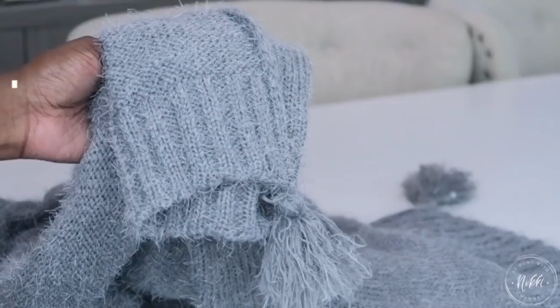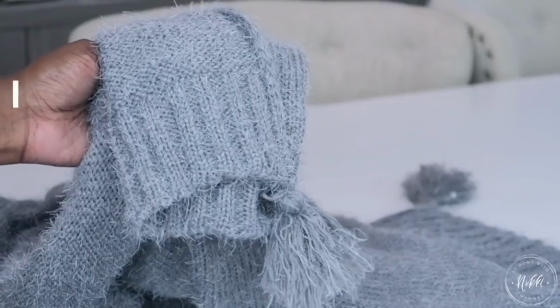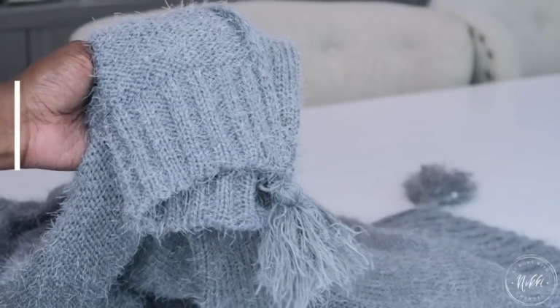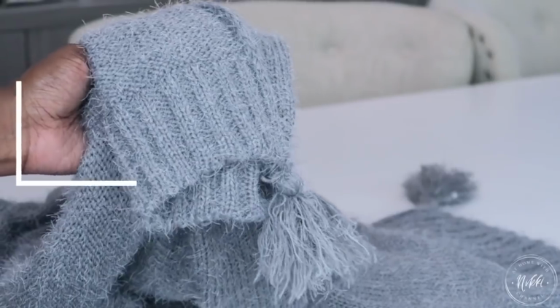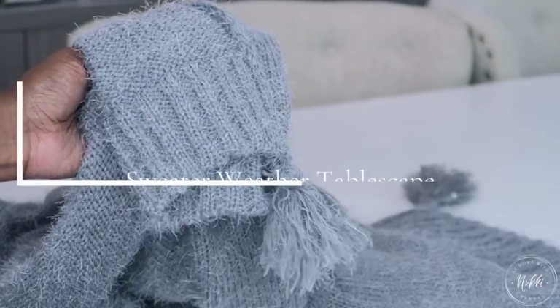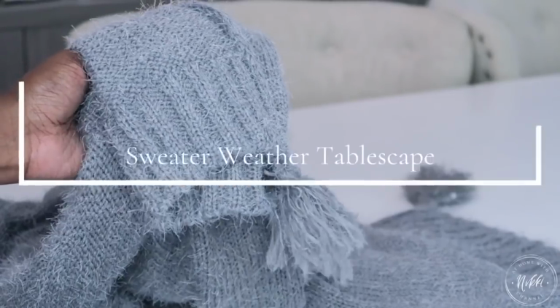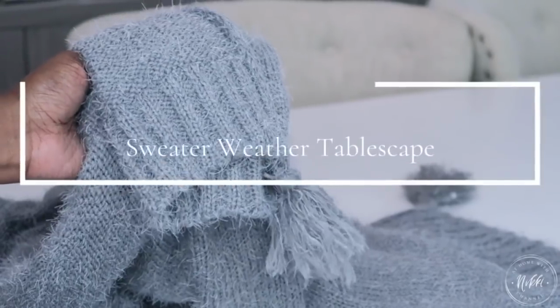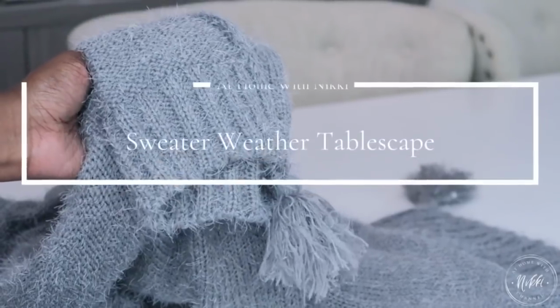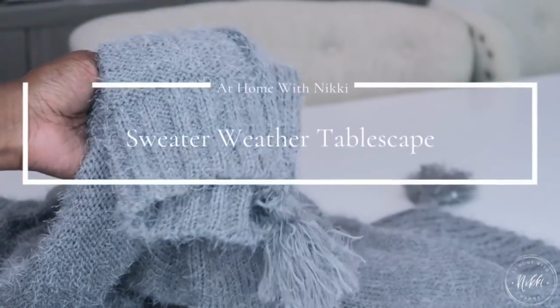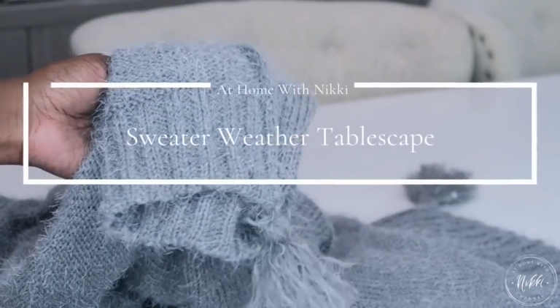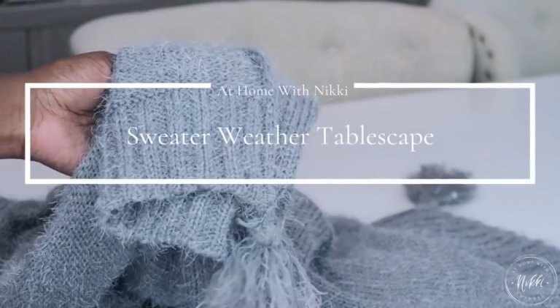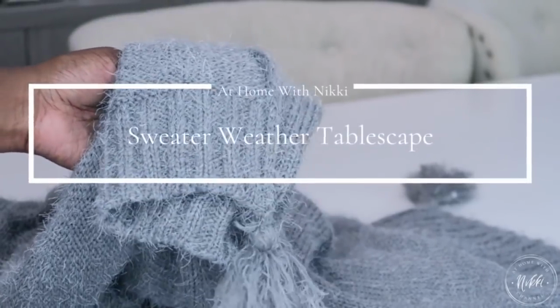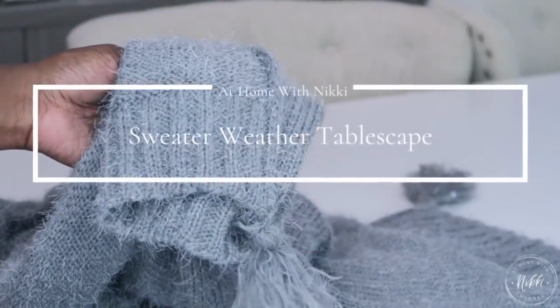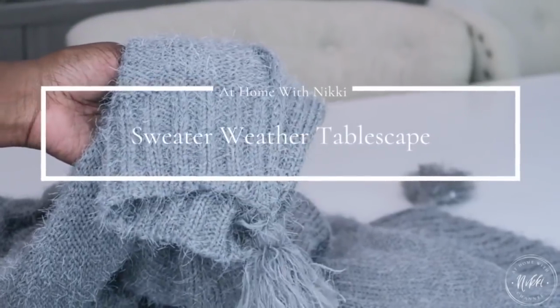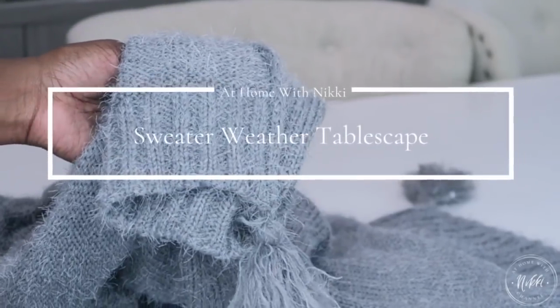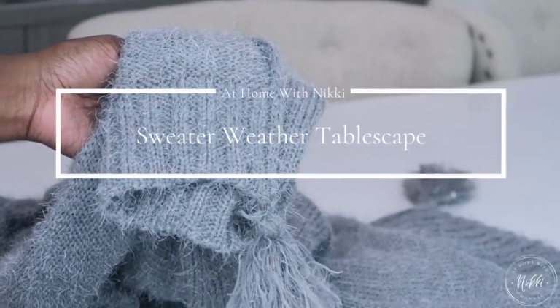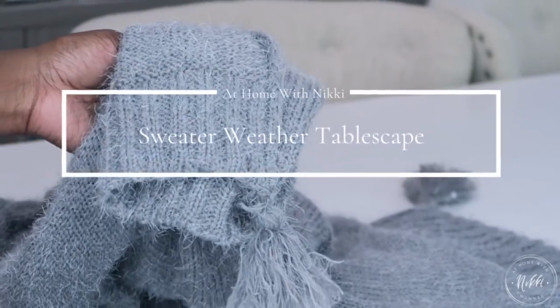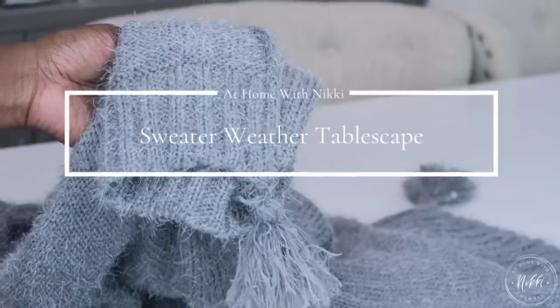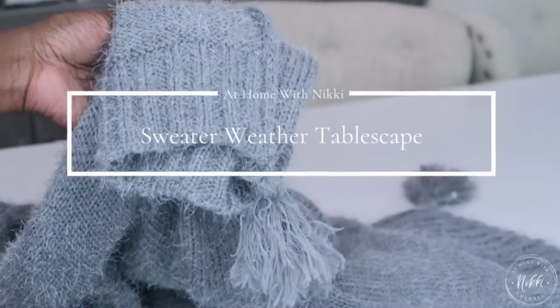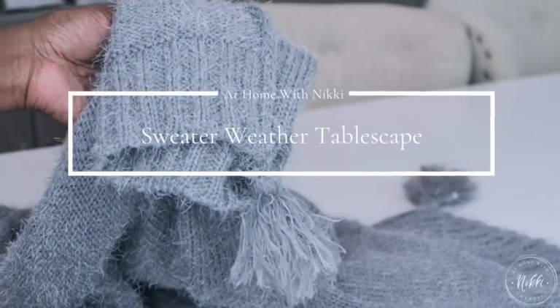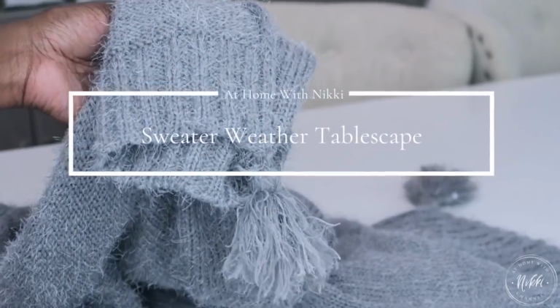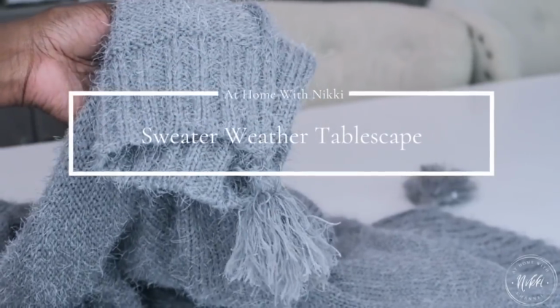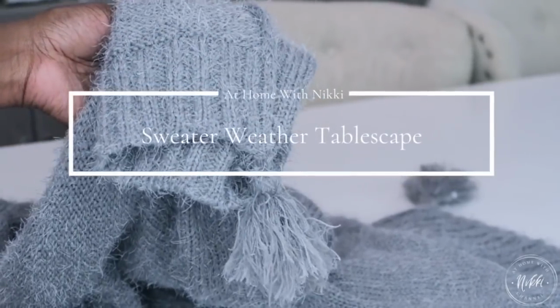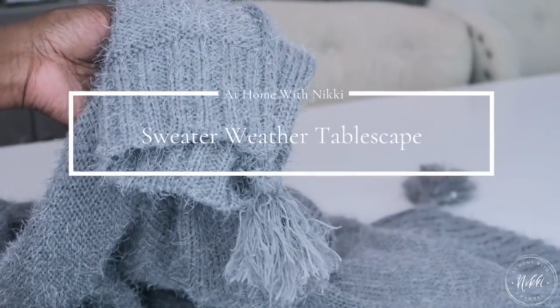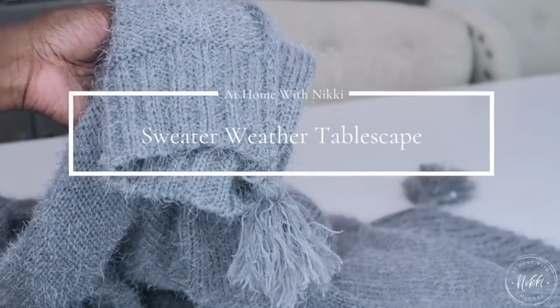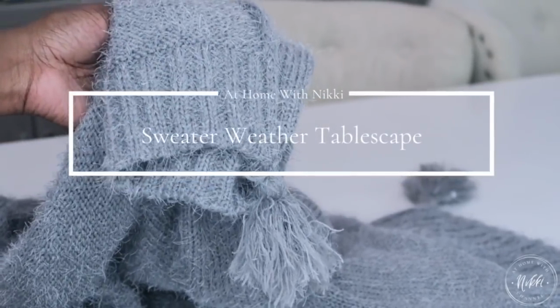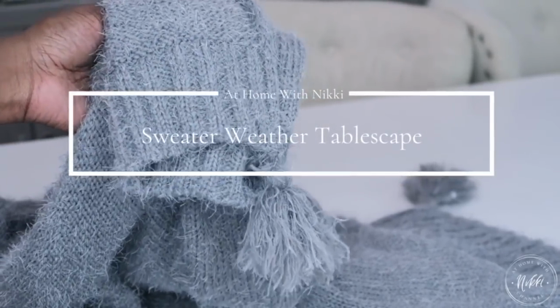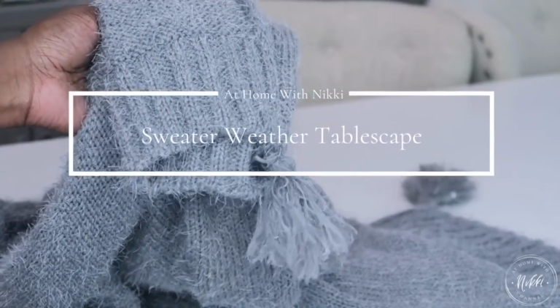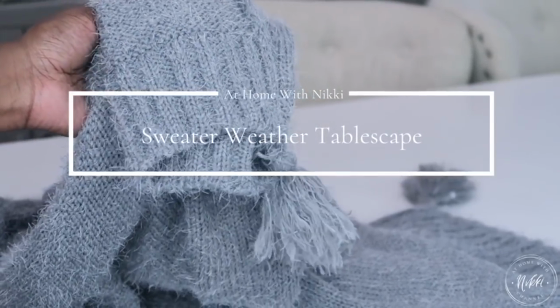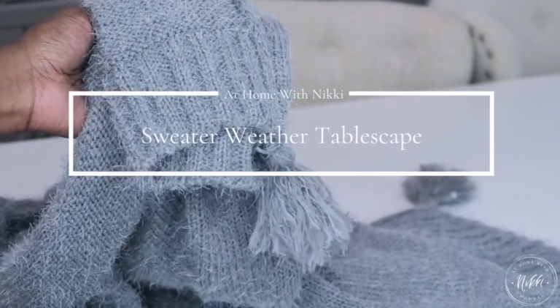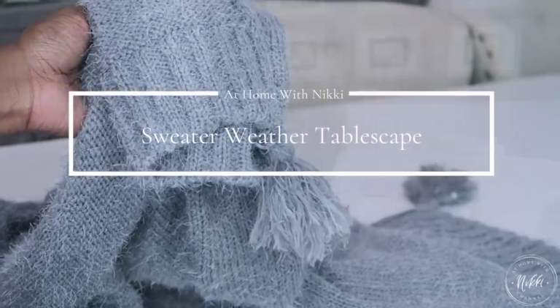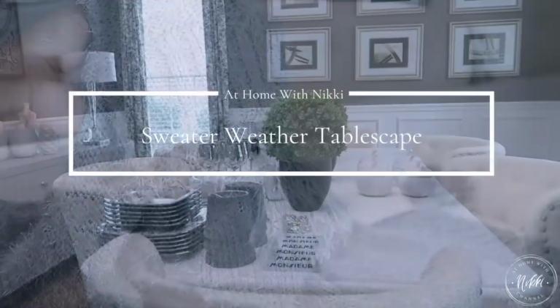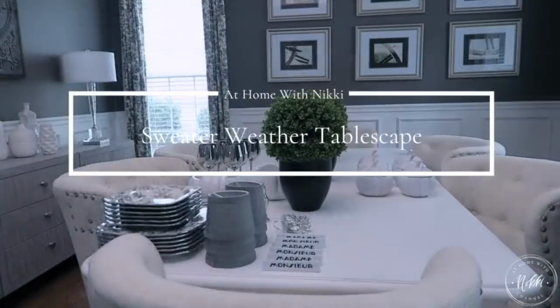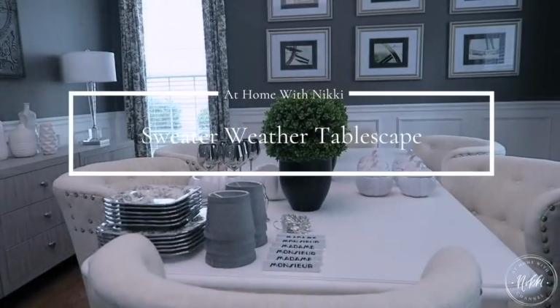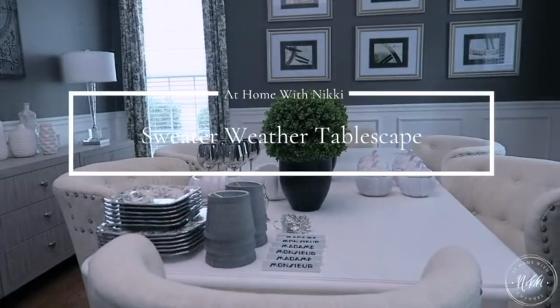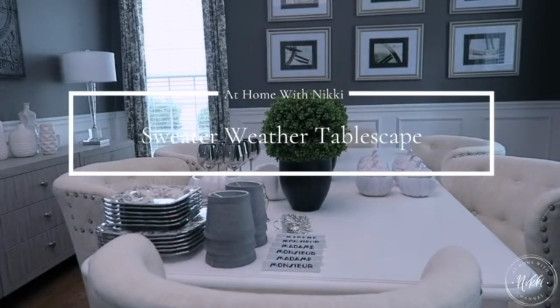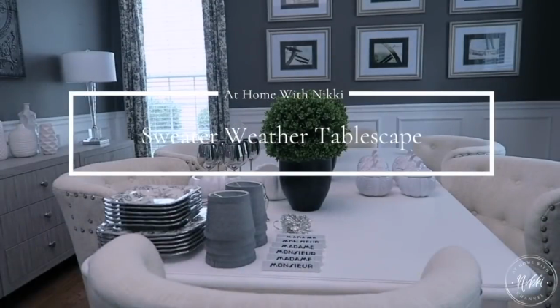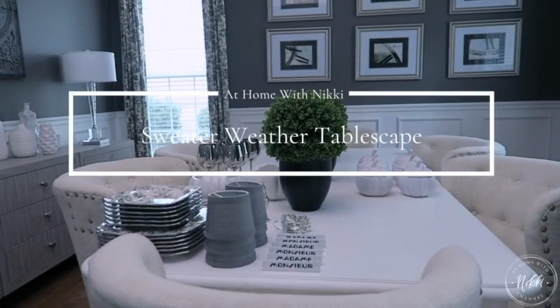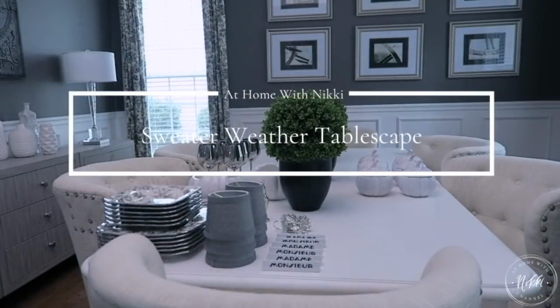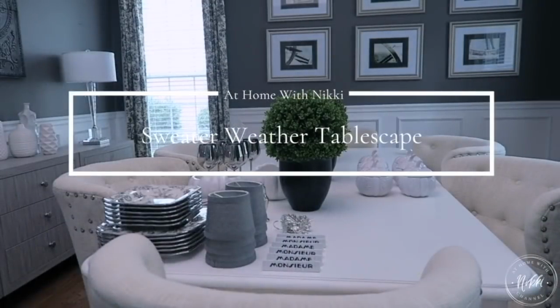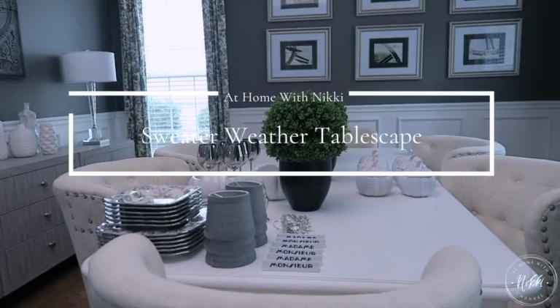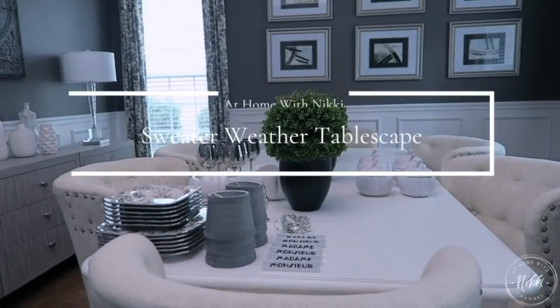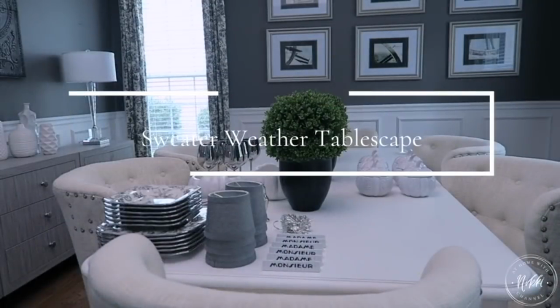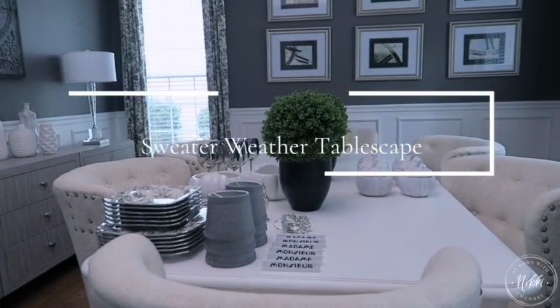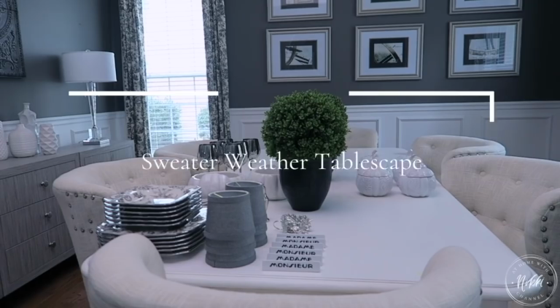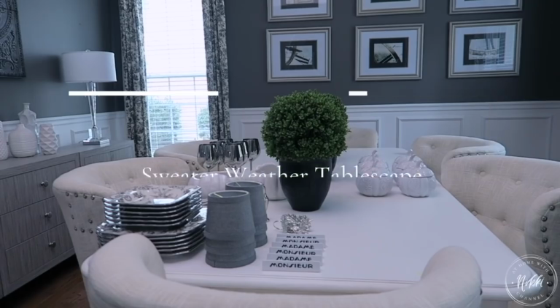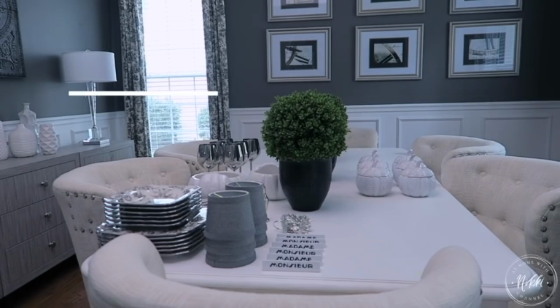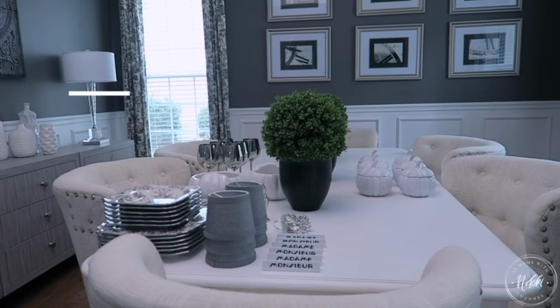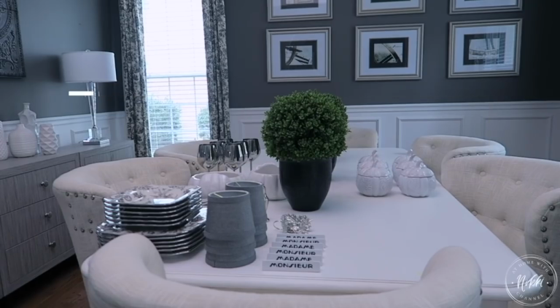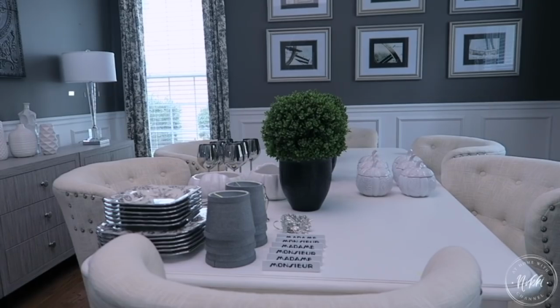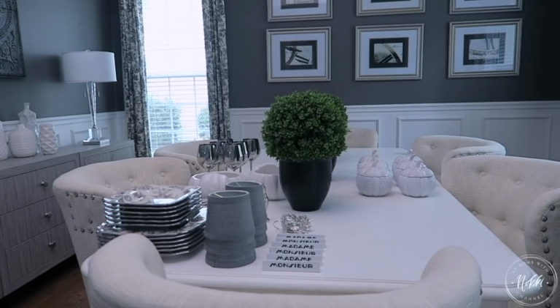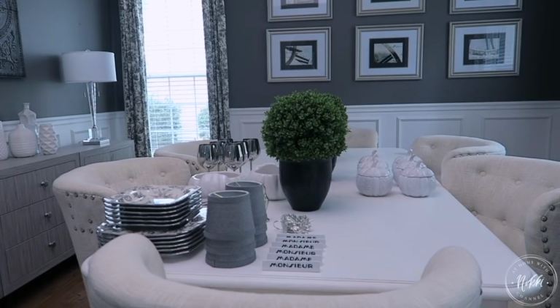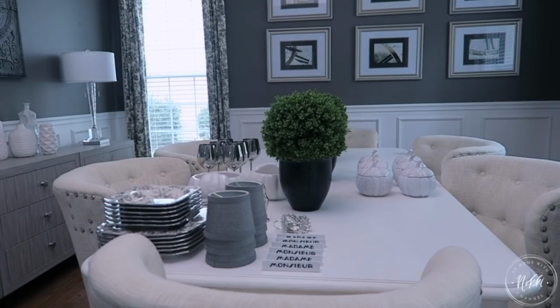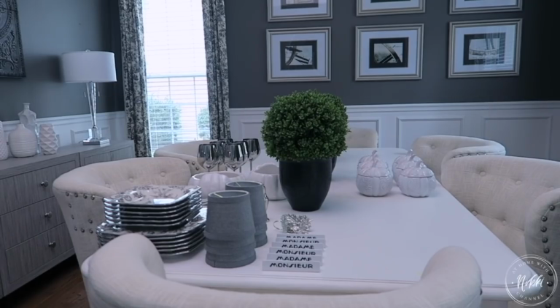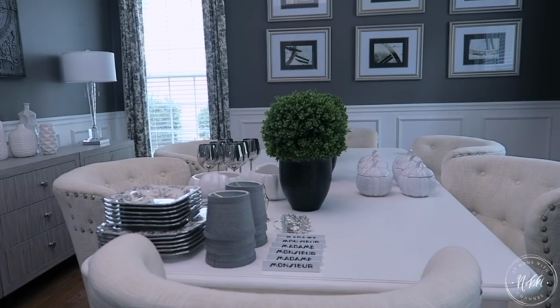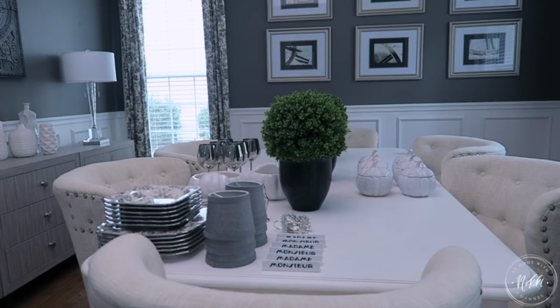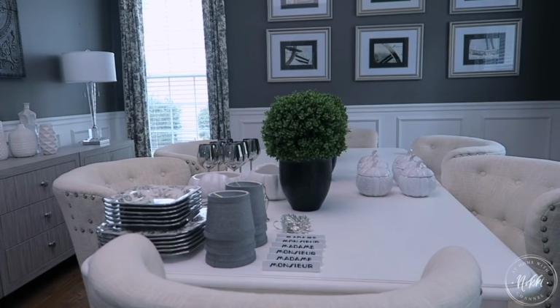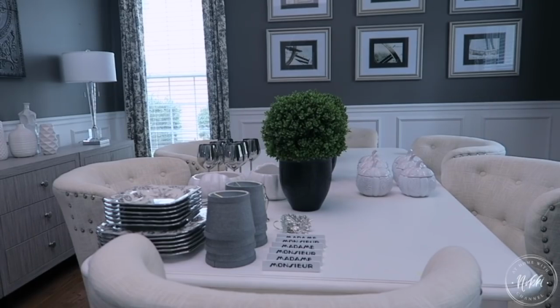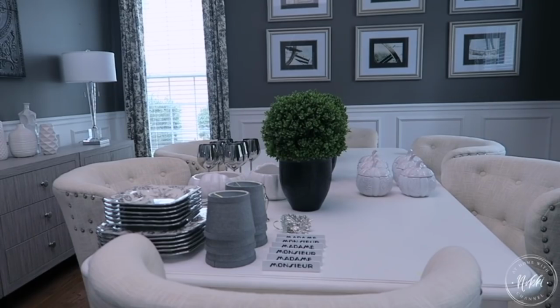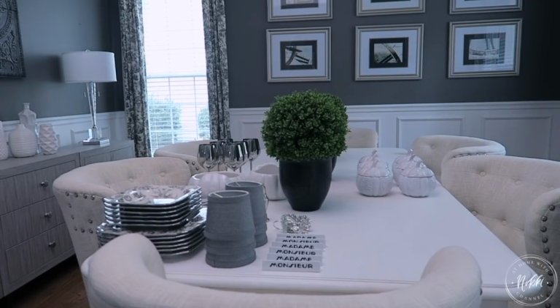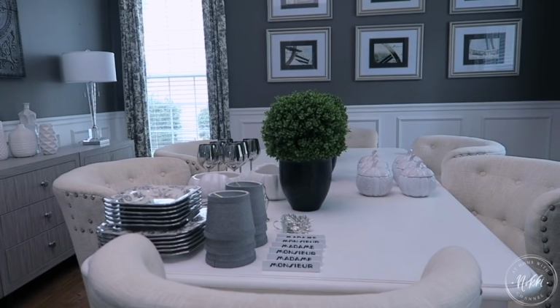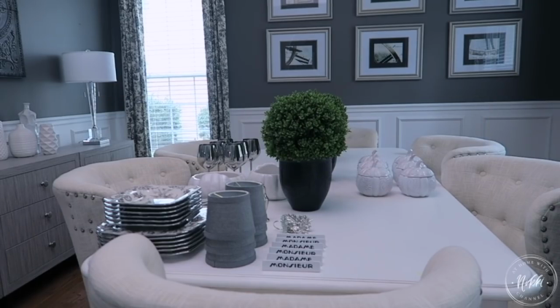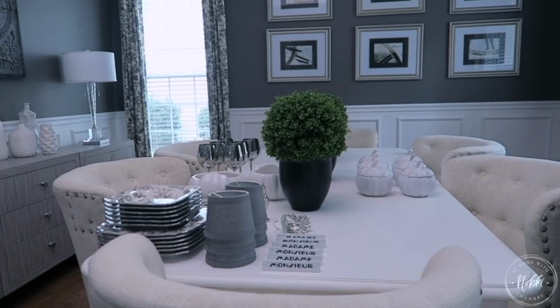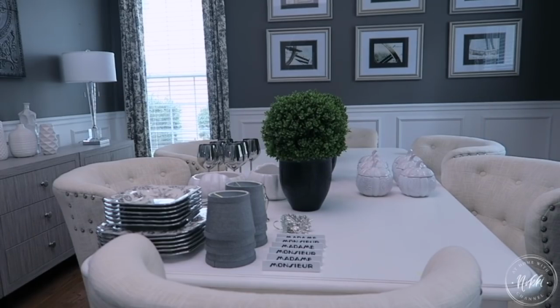Hi friends. I hope you all are doing great. I'm excited to share with you my sweater weather tablescape for the fall and Thanksgiving. So let's get started.